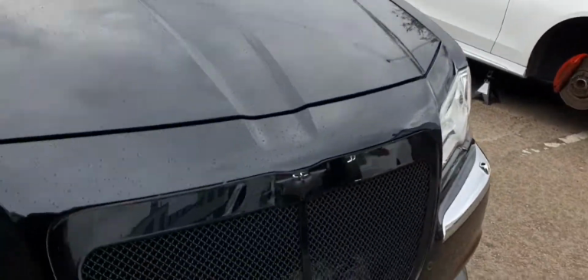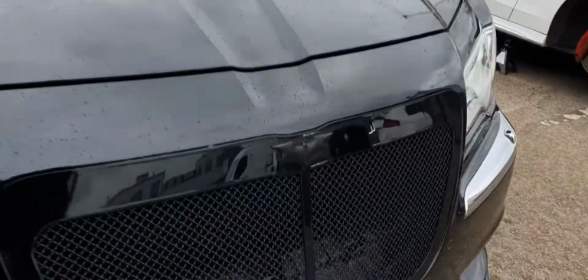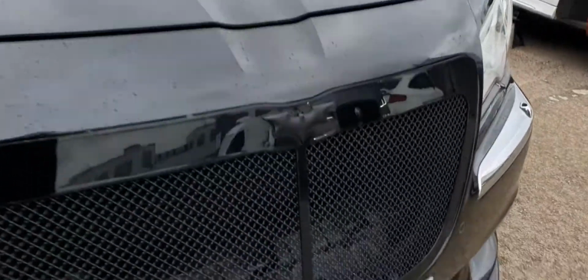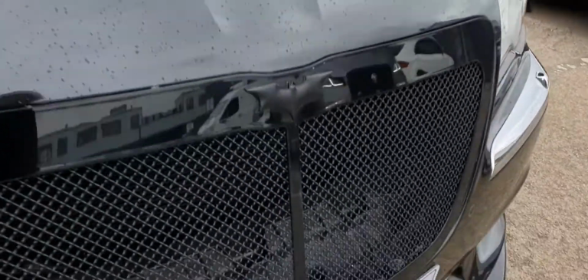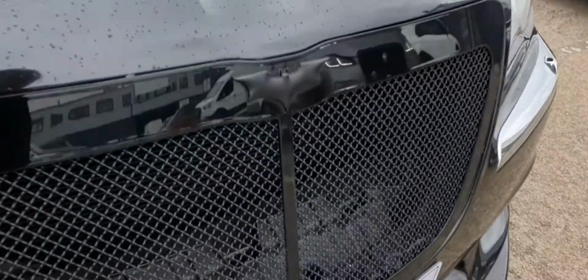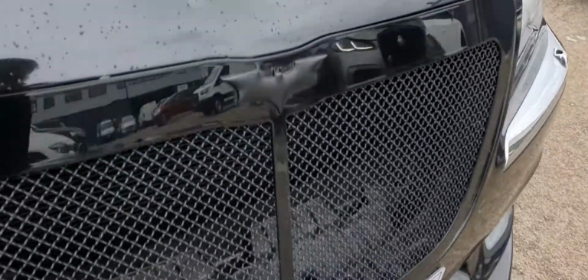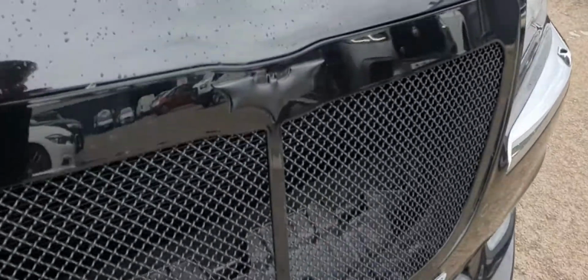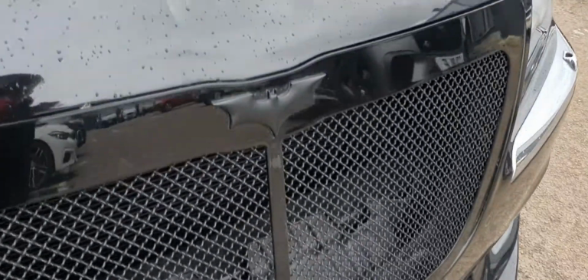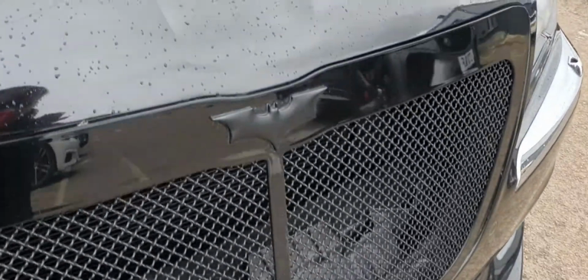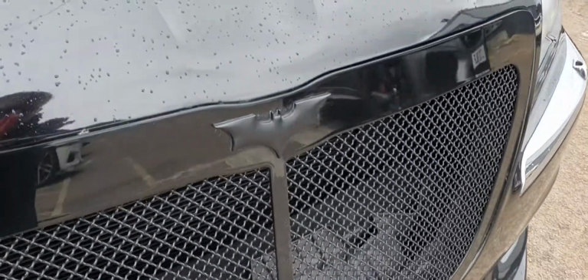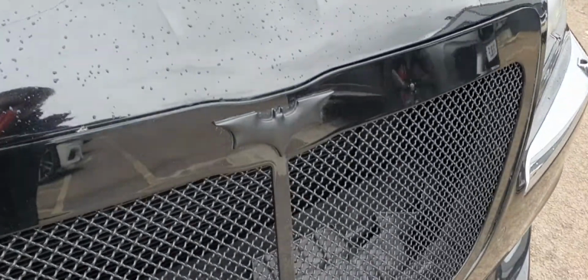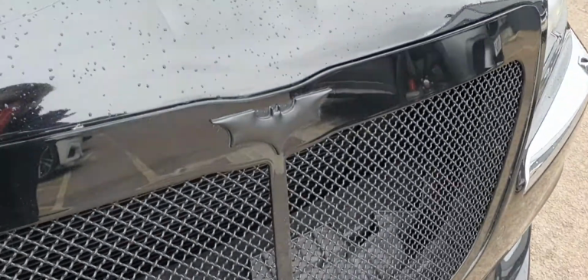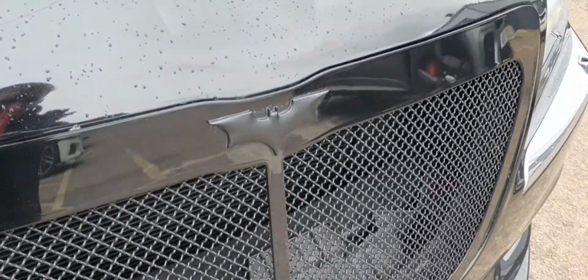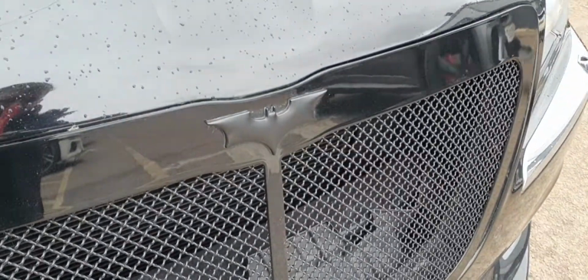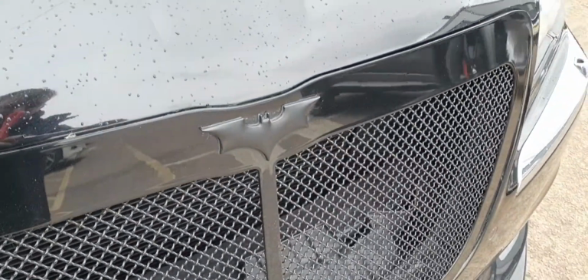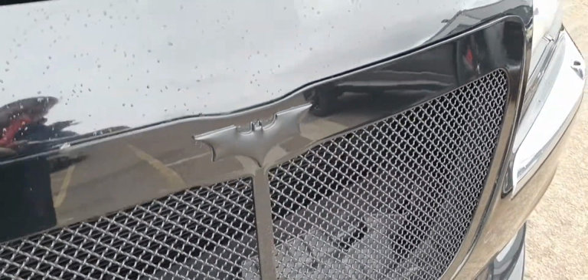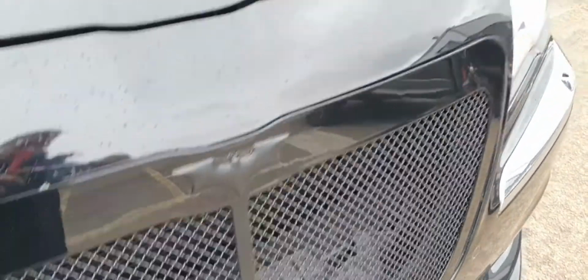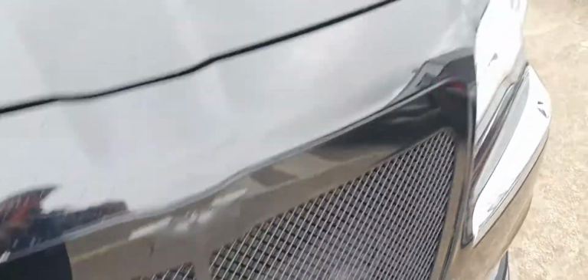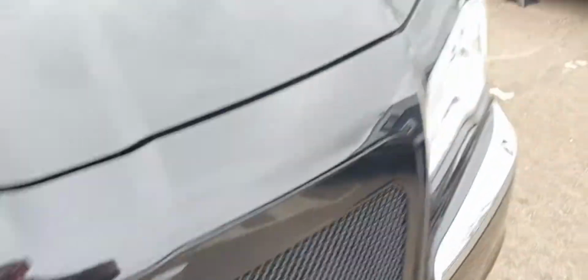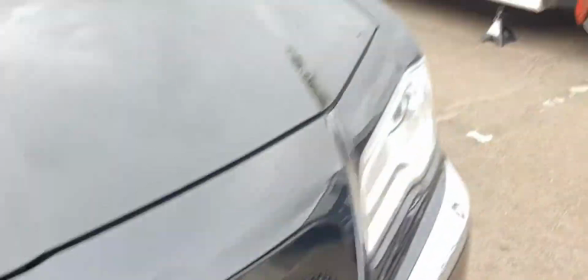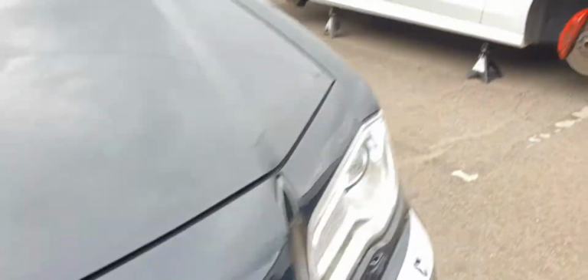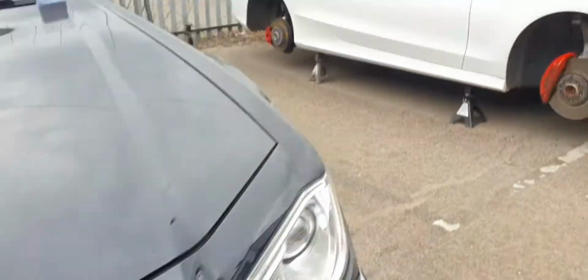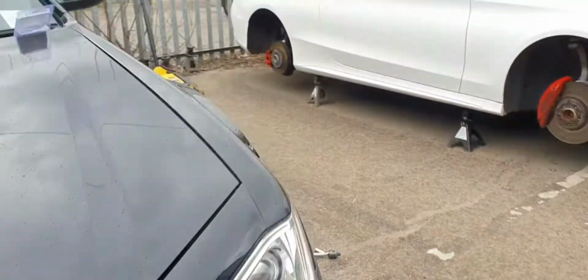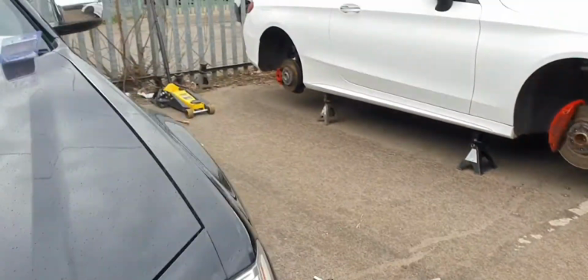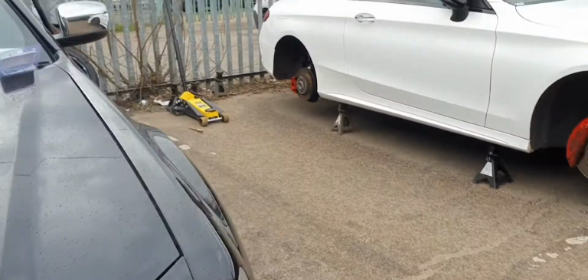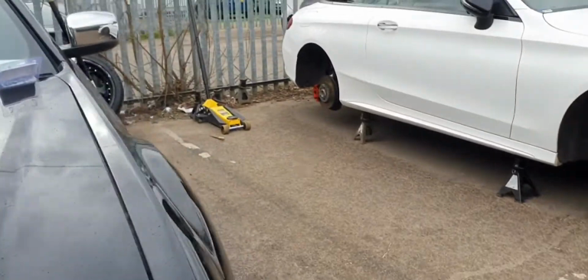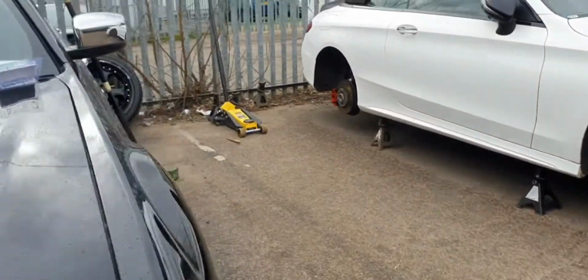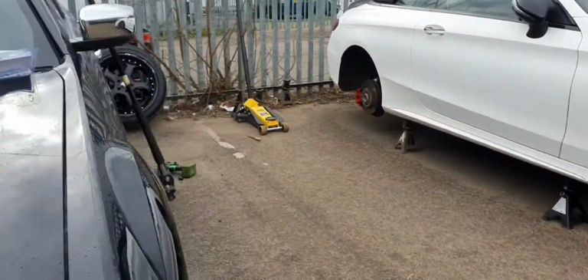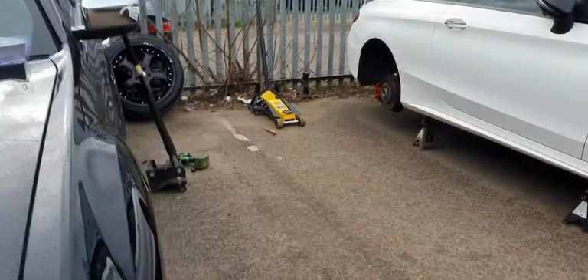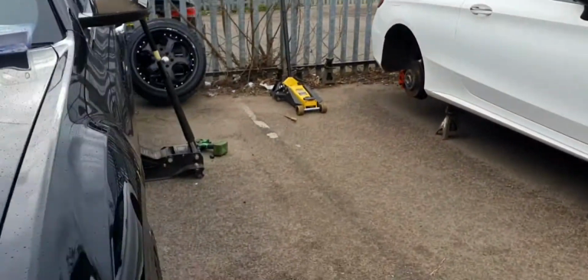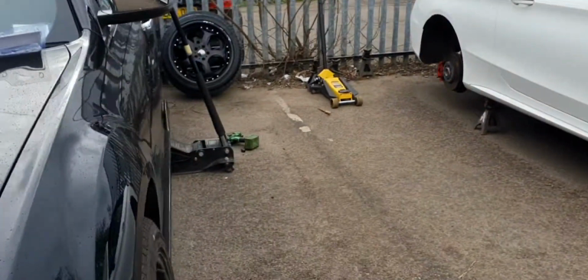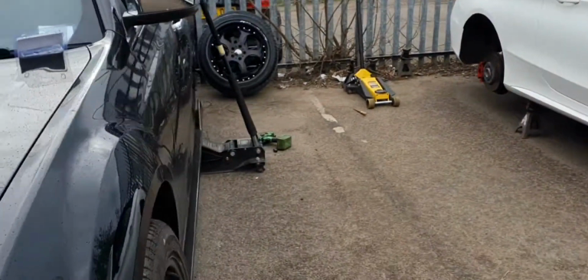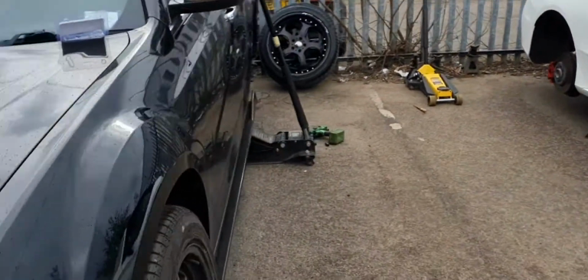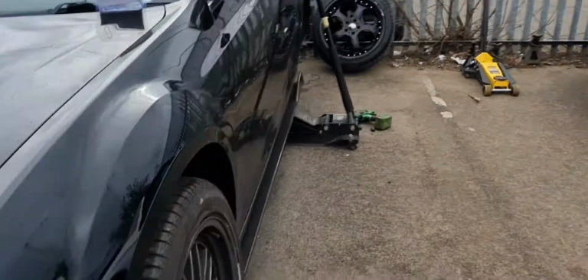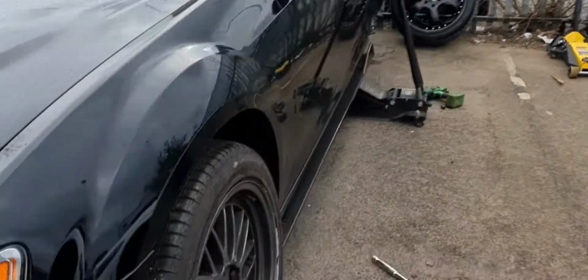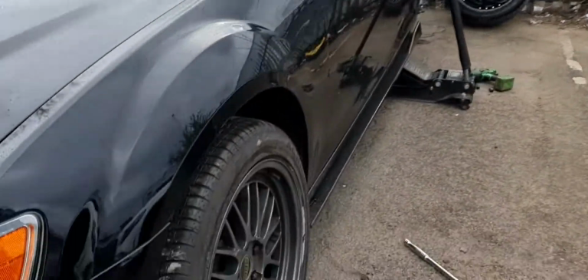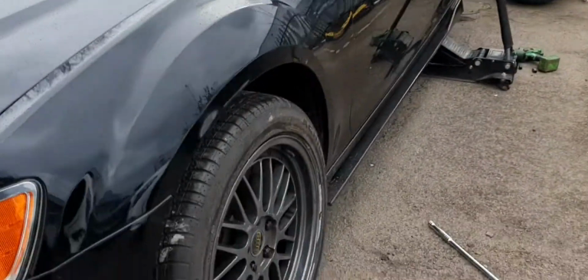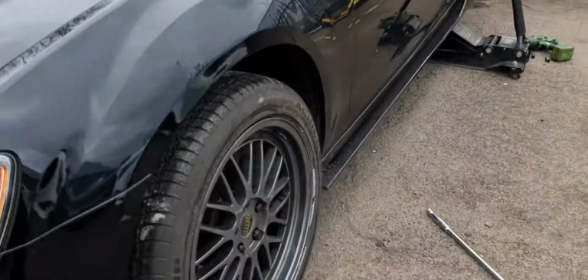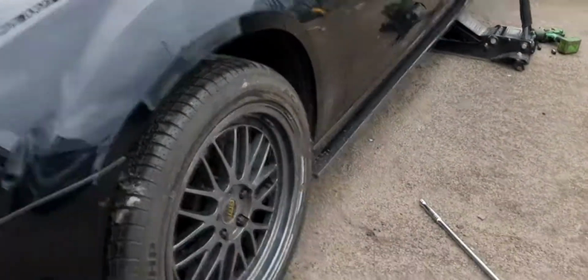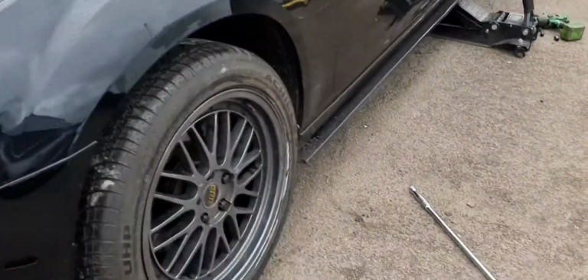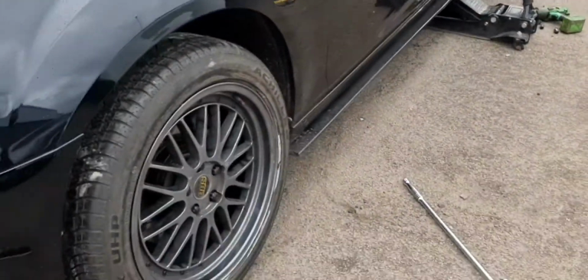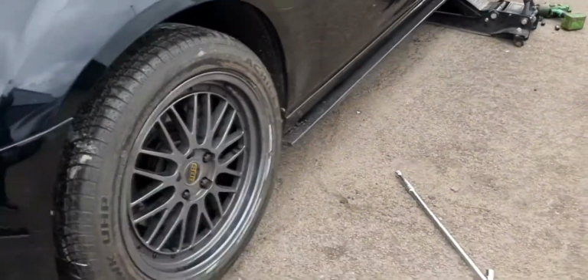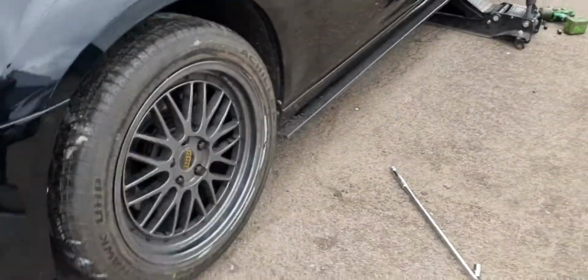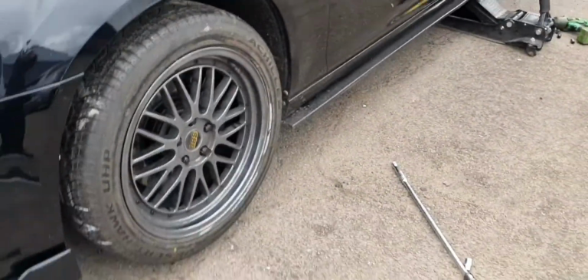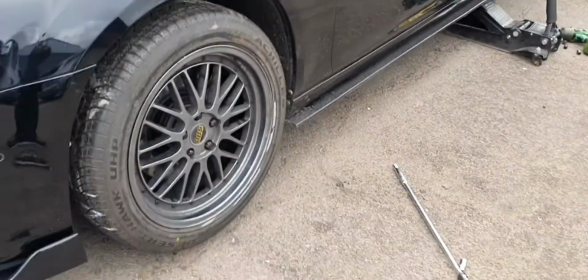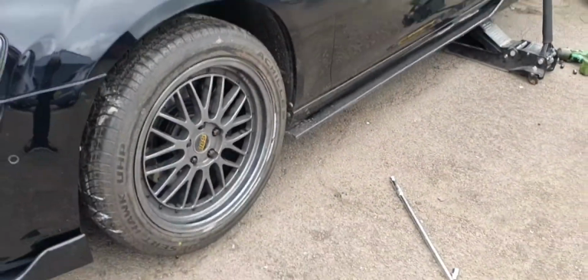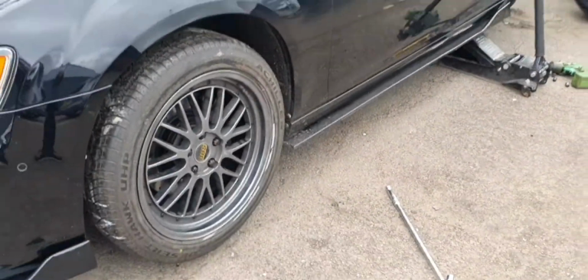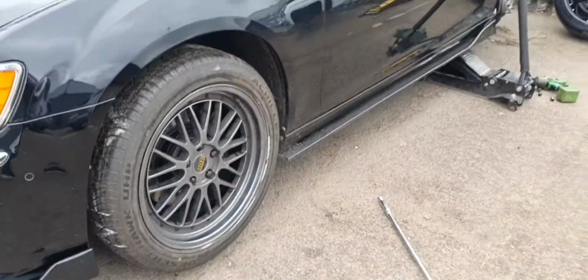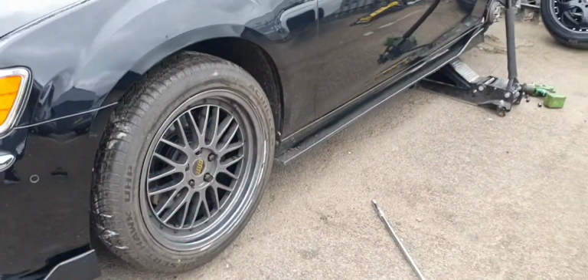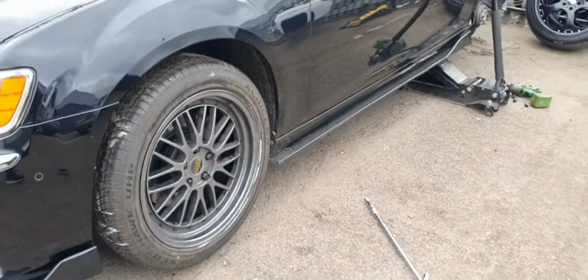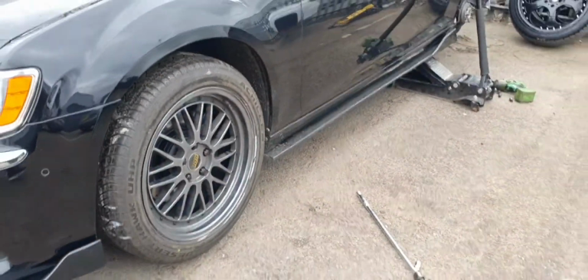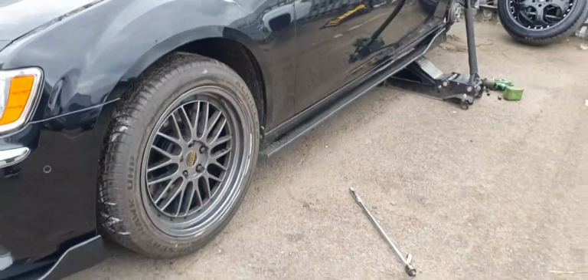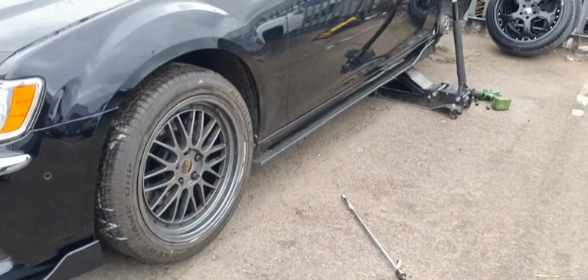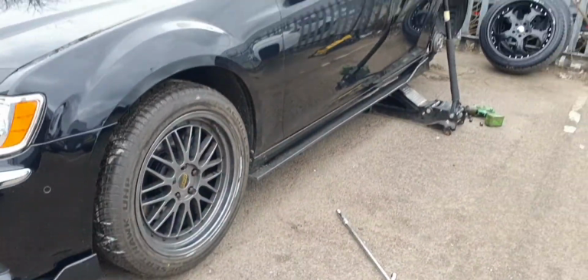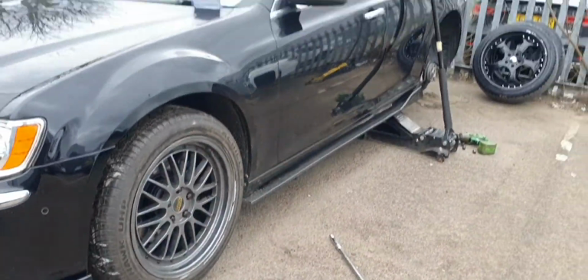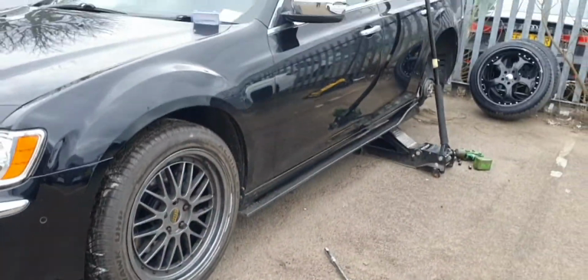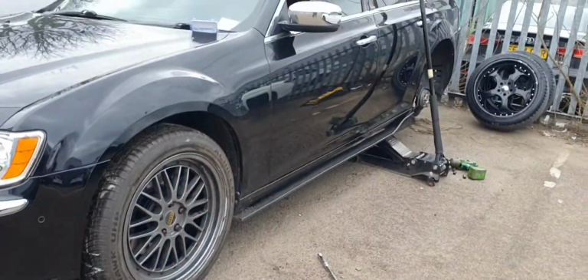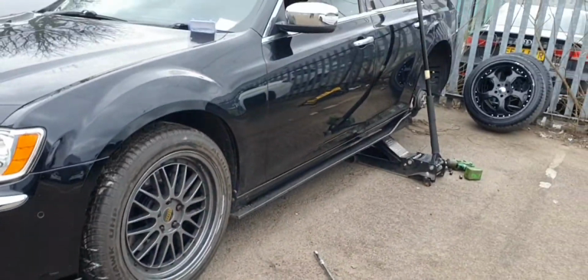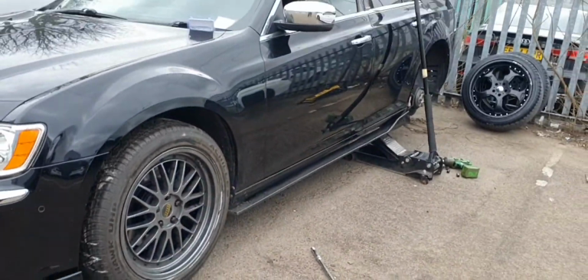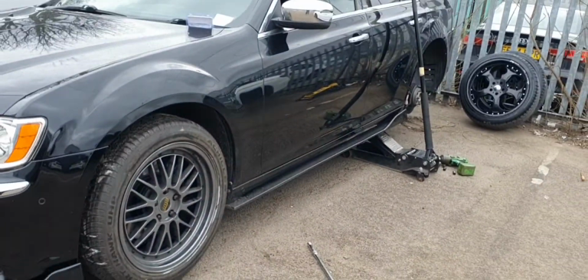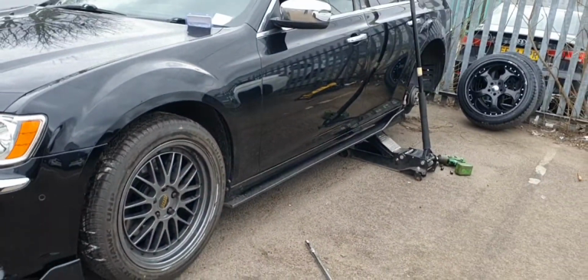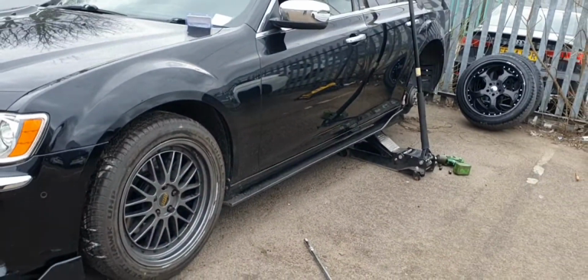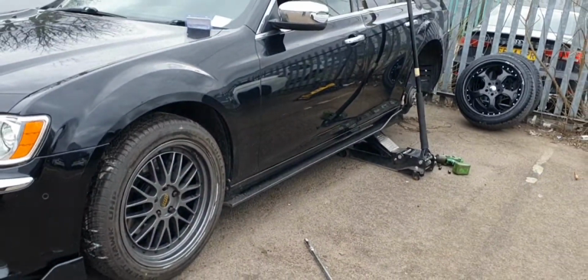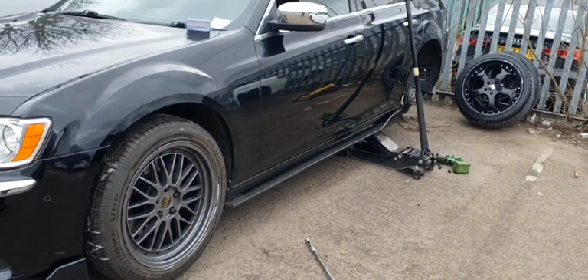My Batmobile is getting ready - 20s BBS.